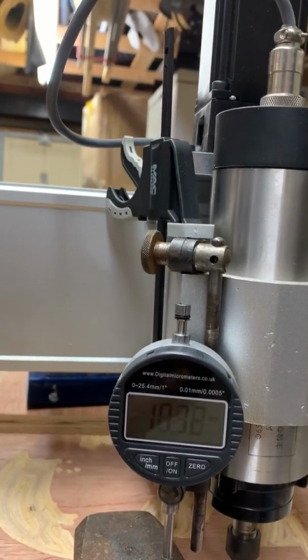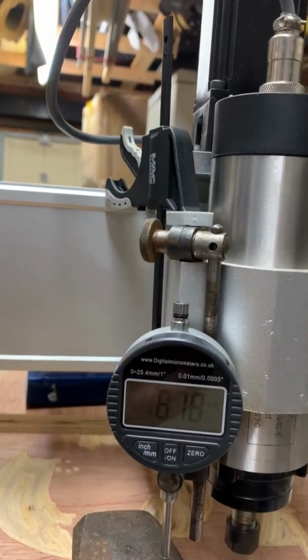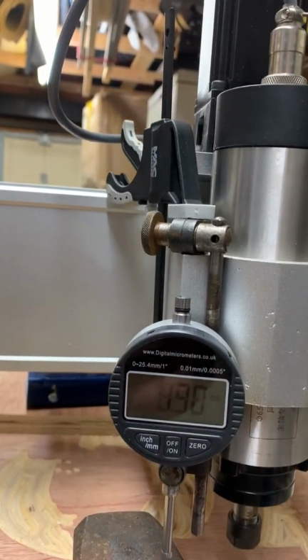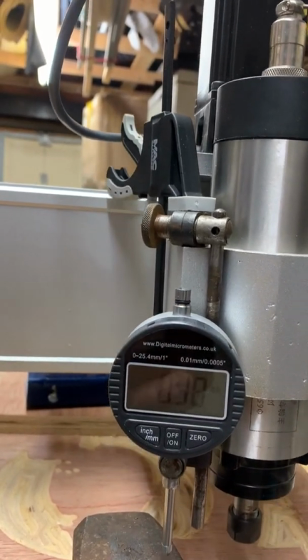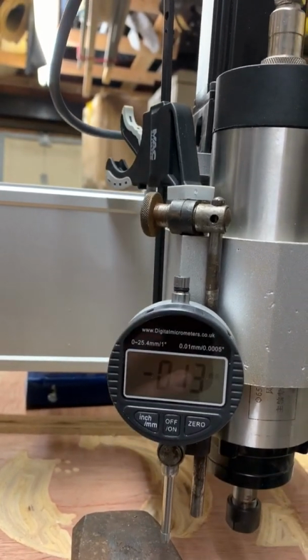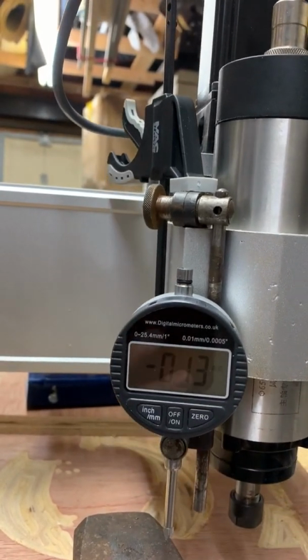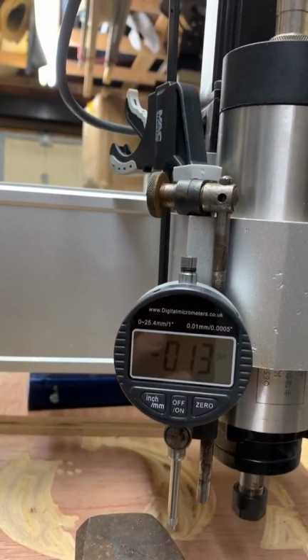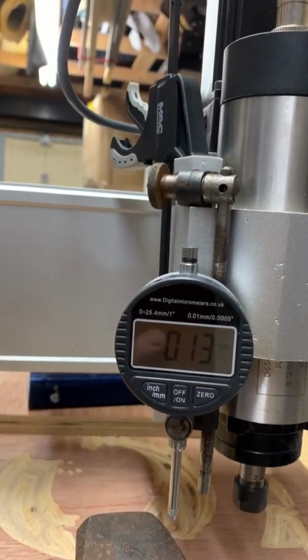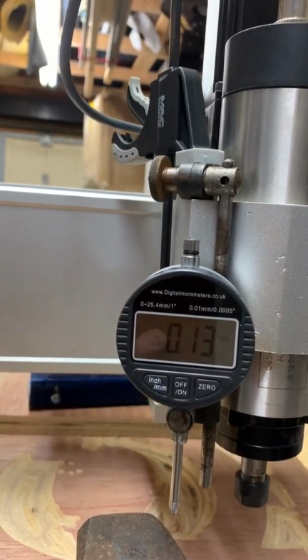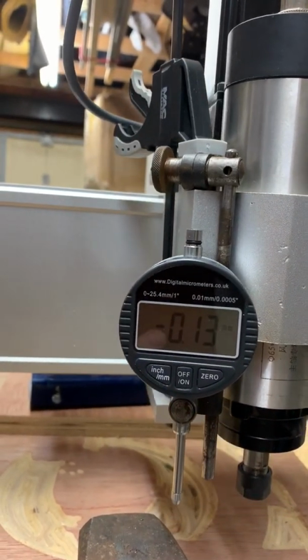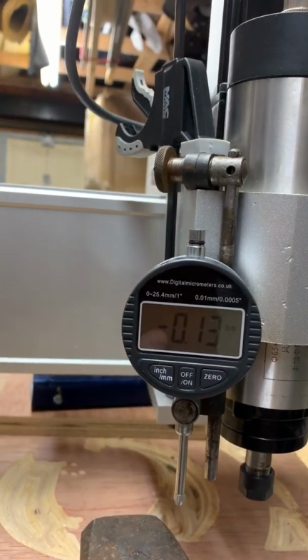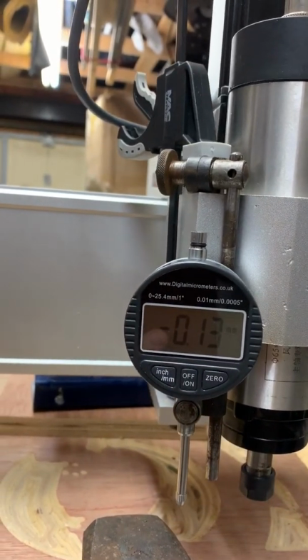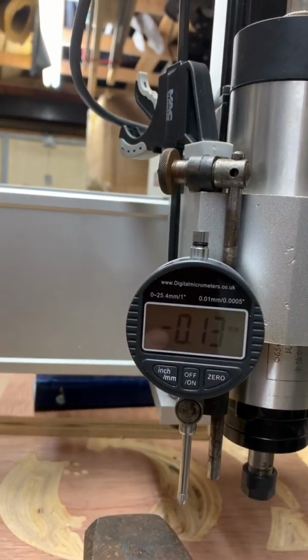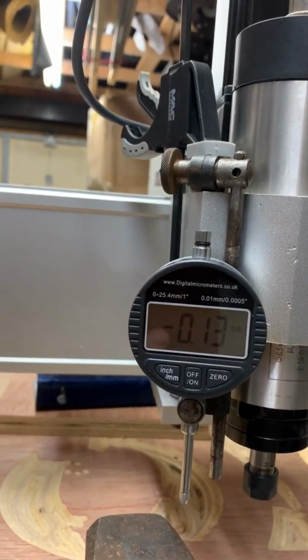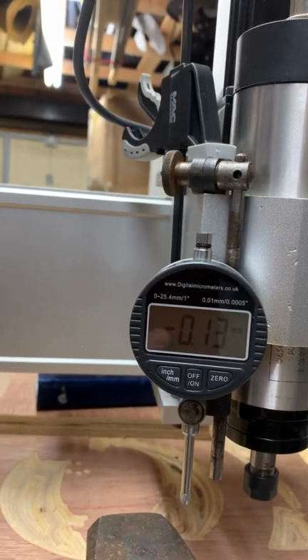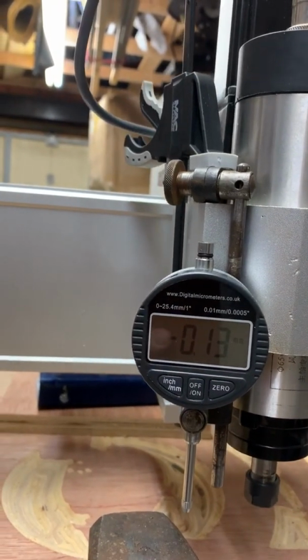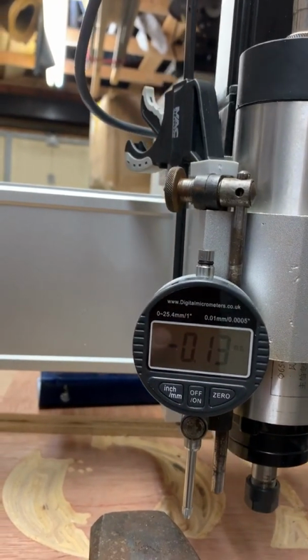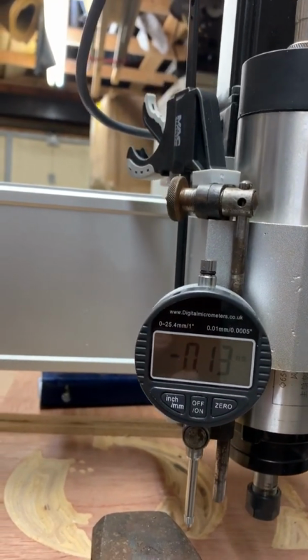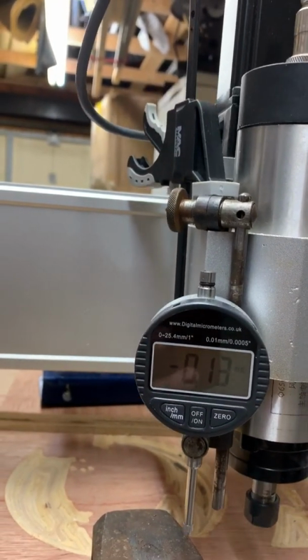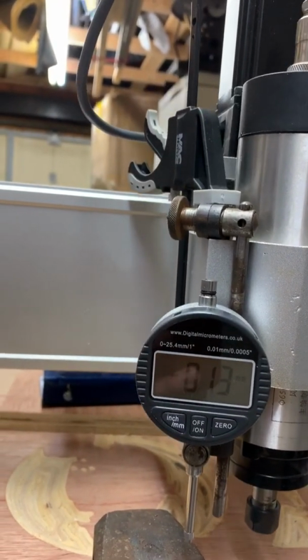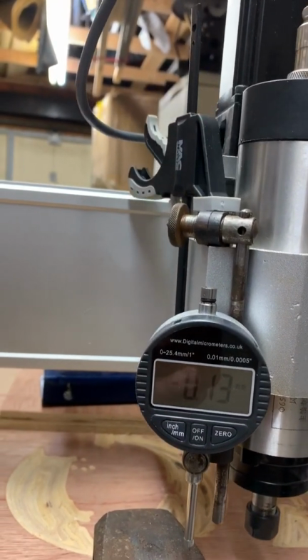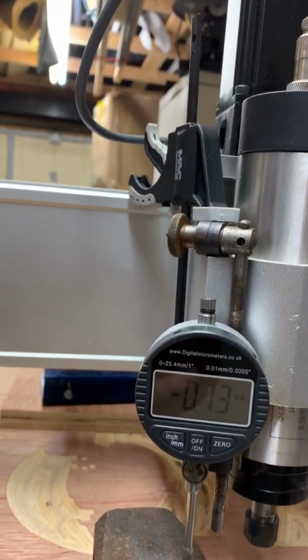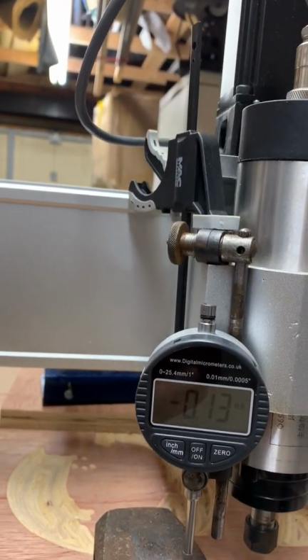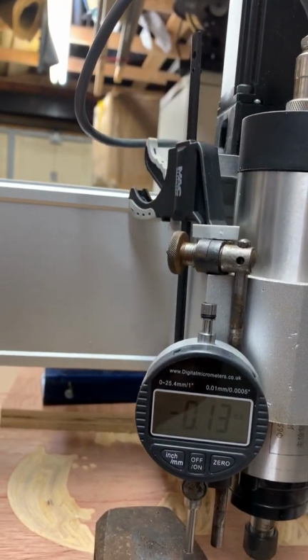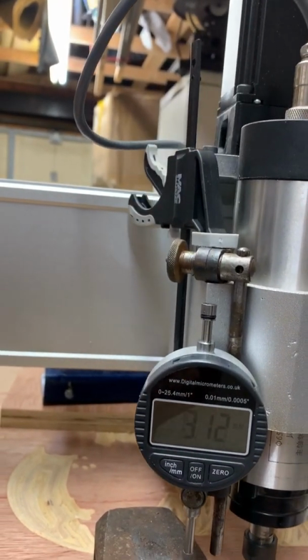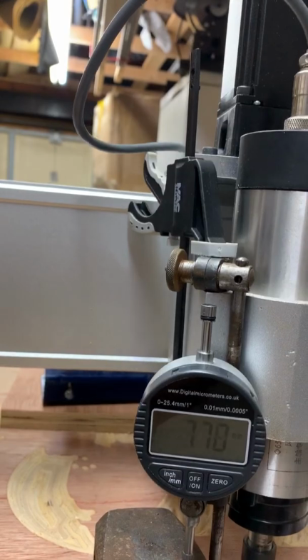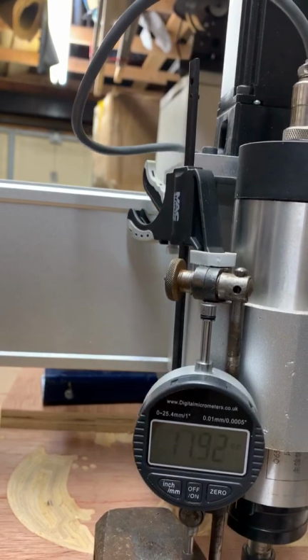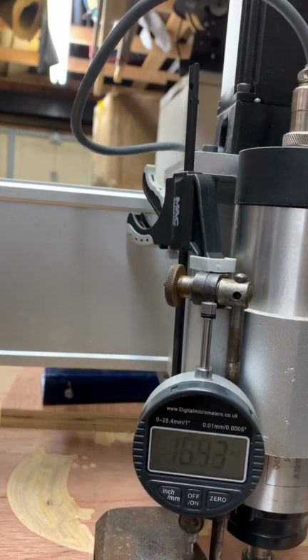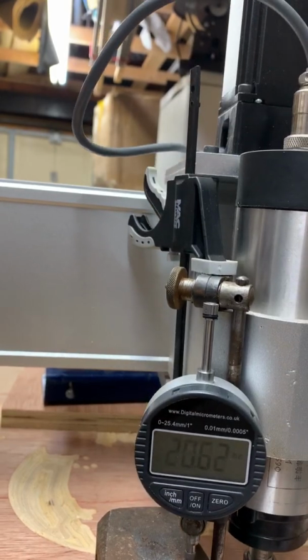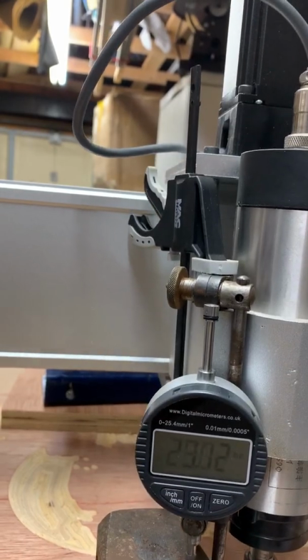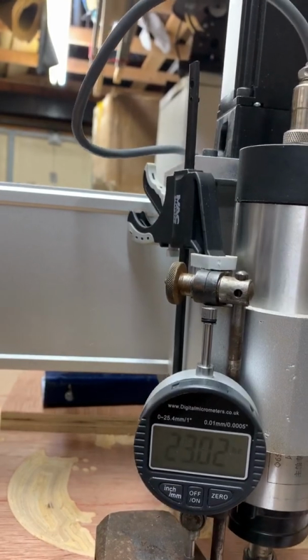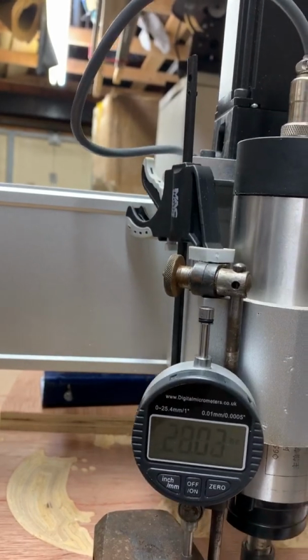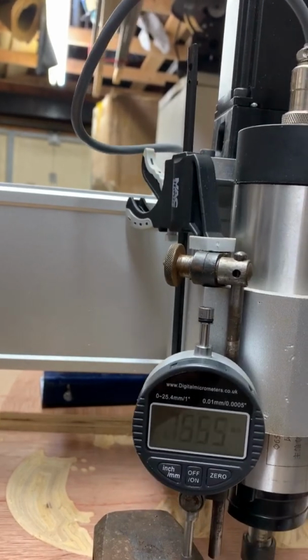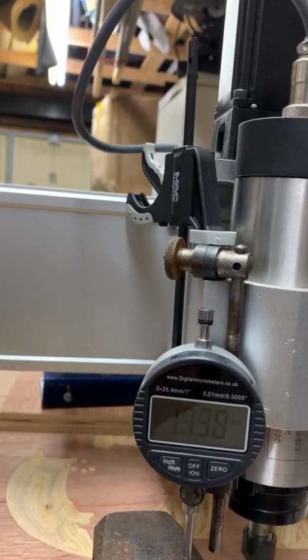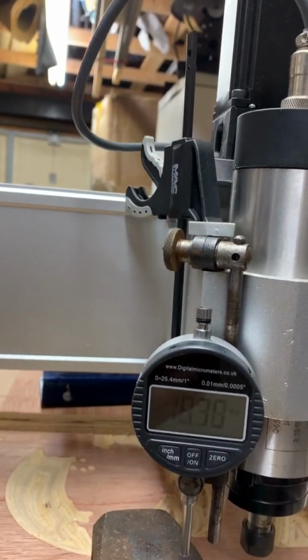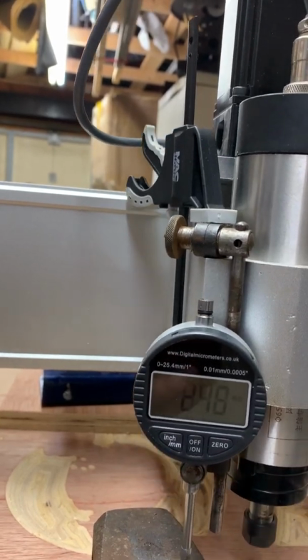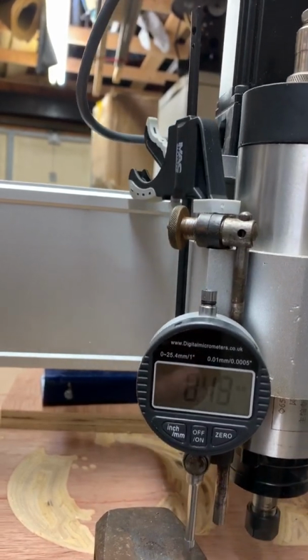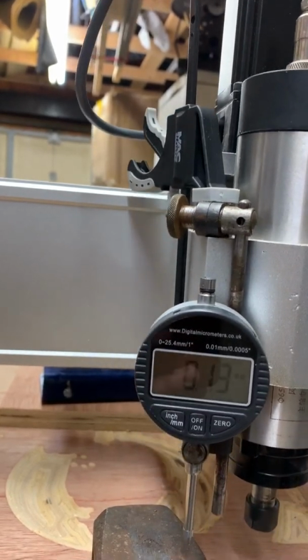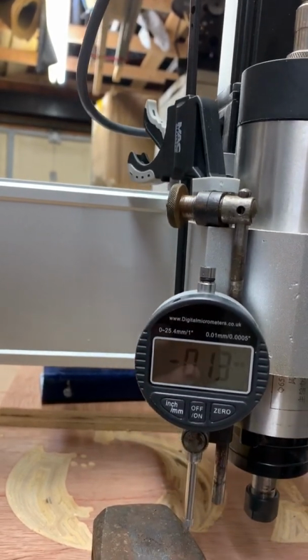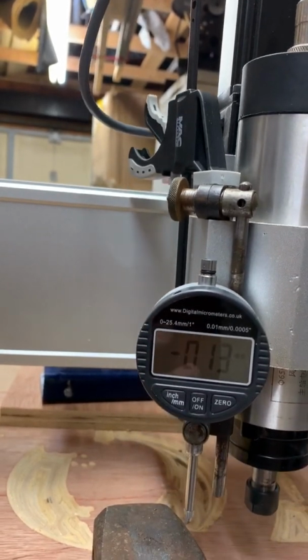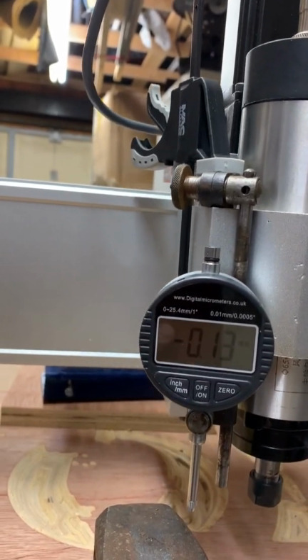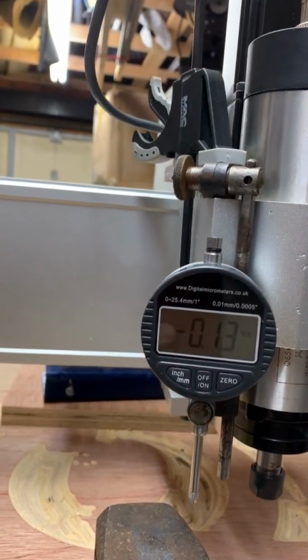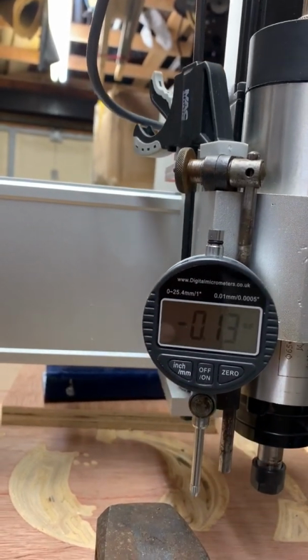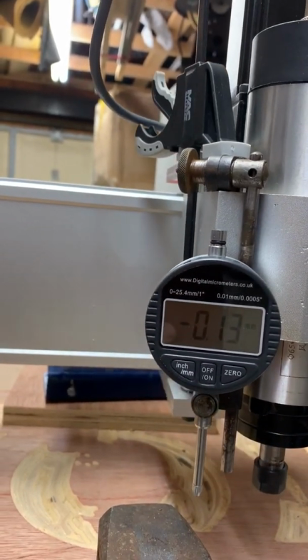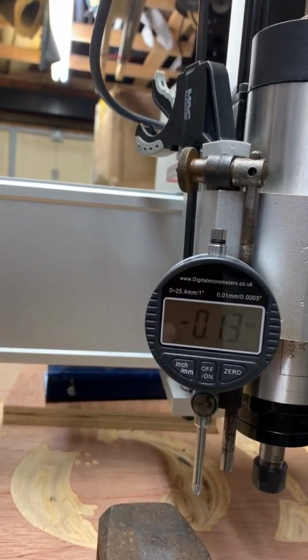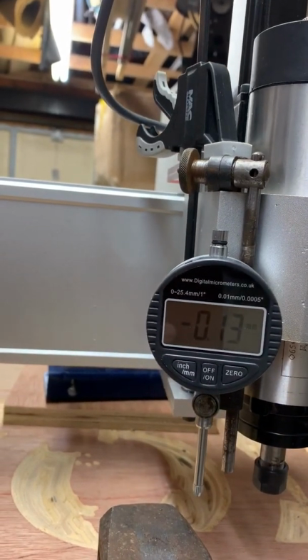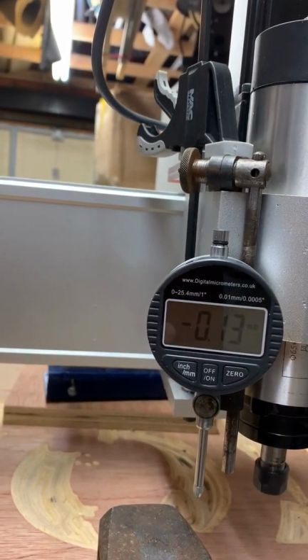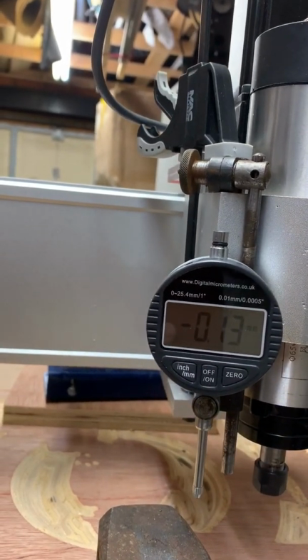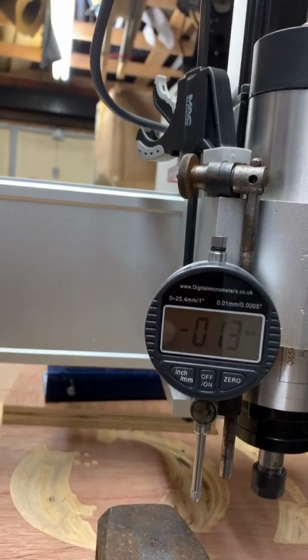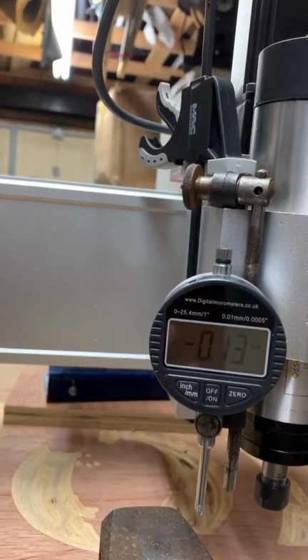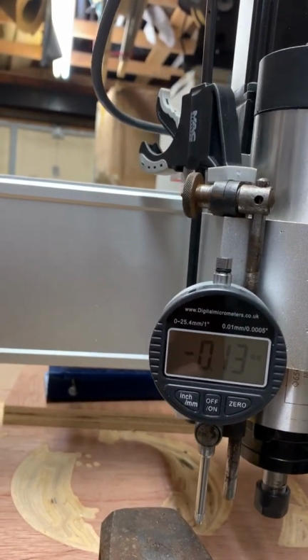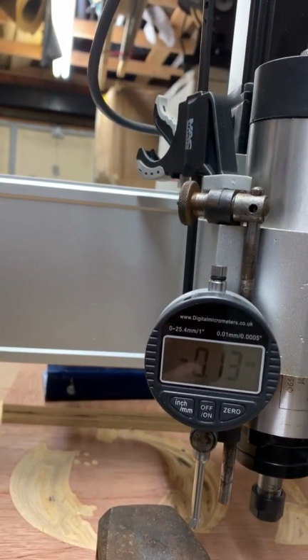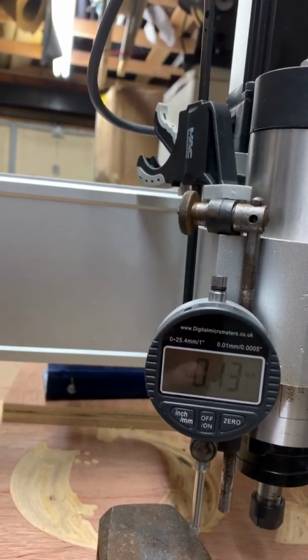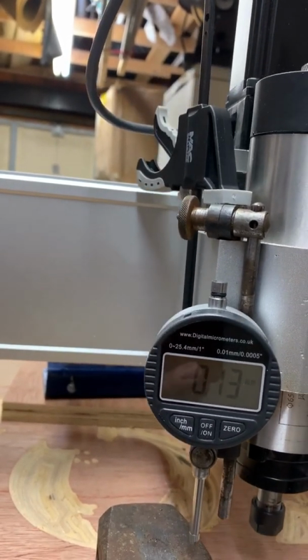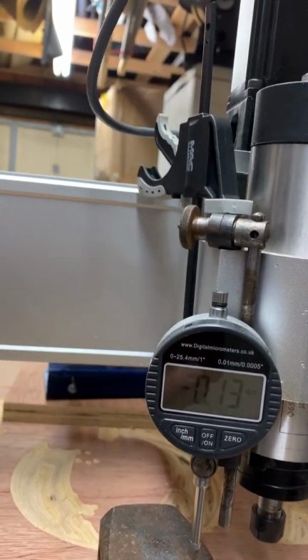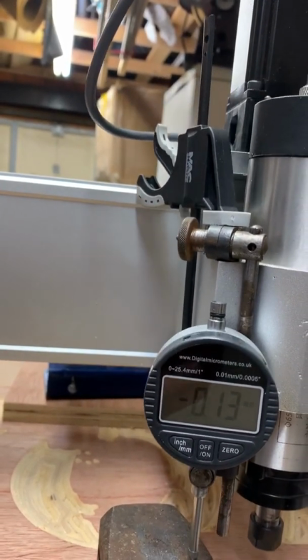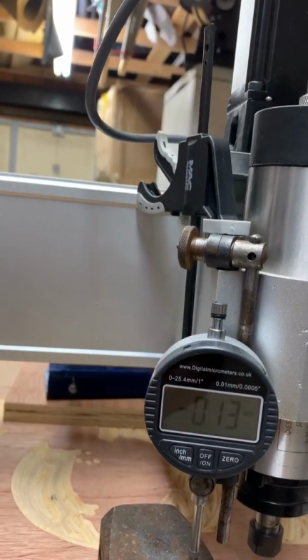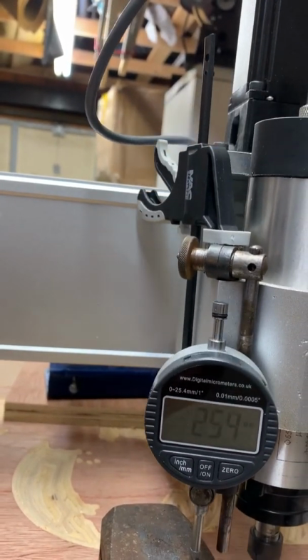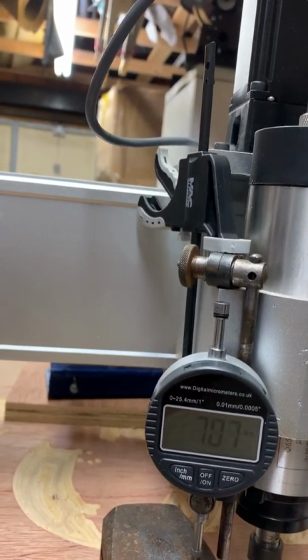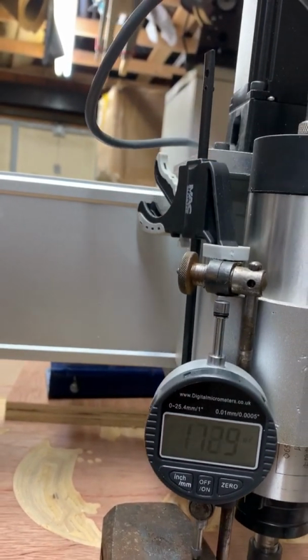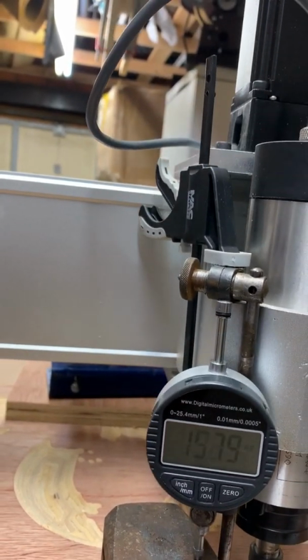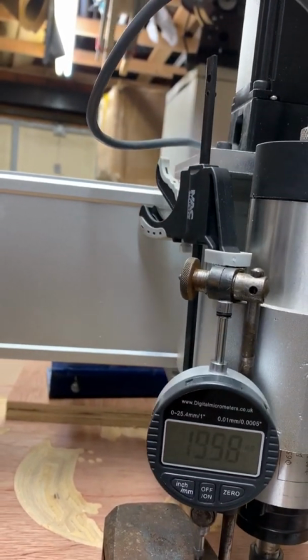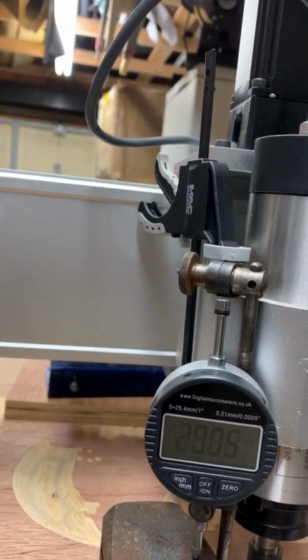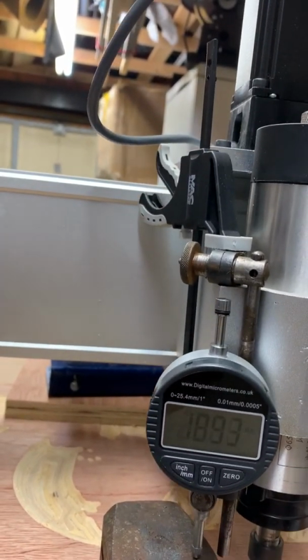When the Z axis is plugged into the Z axis of the control unit, there is a horrible grinding sound.